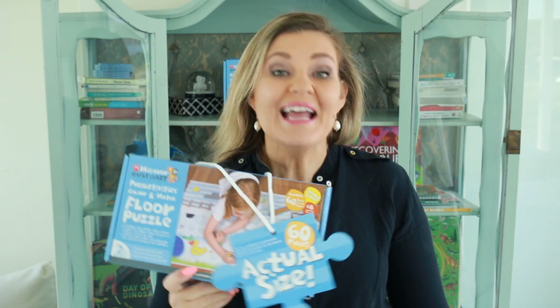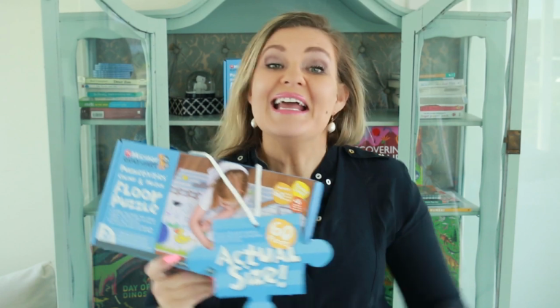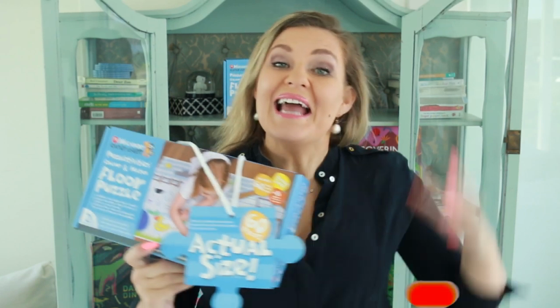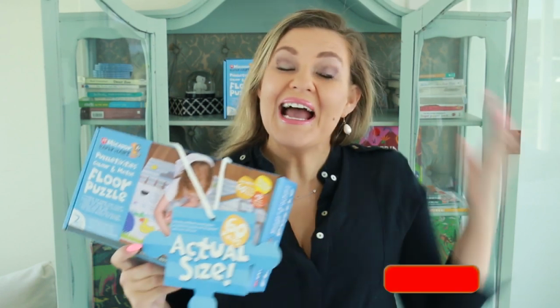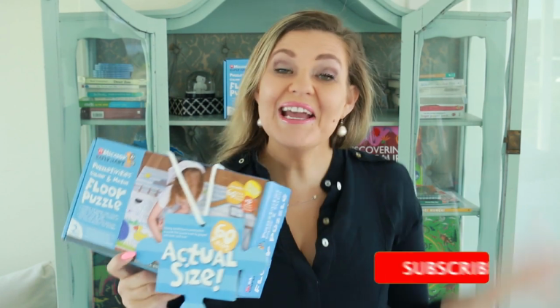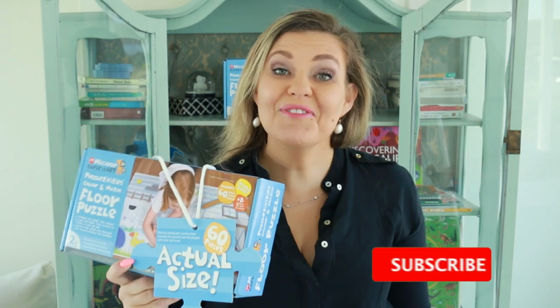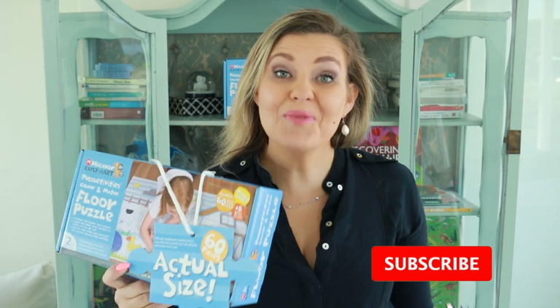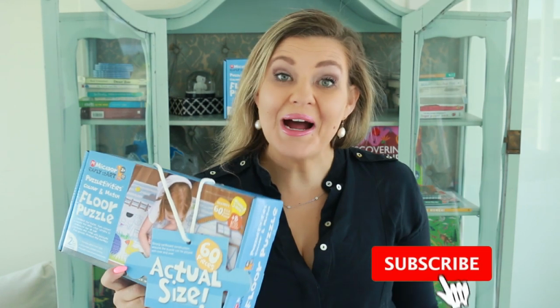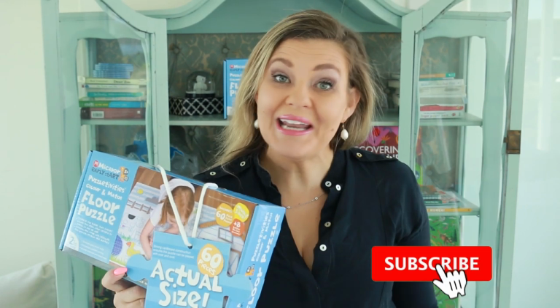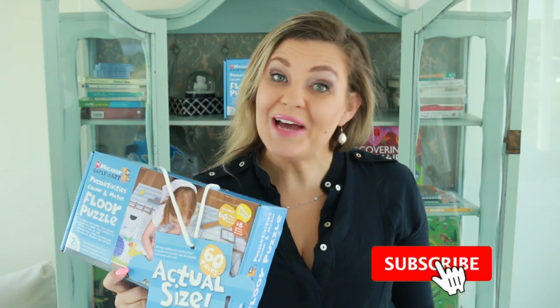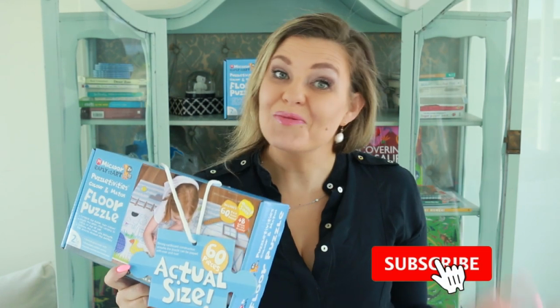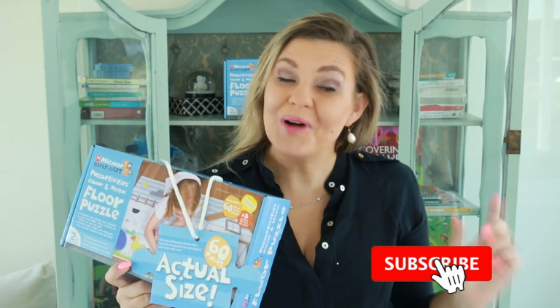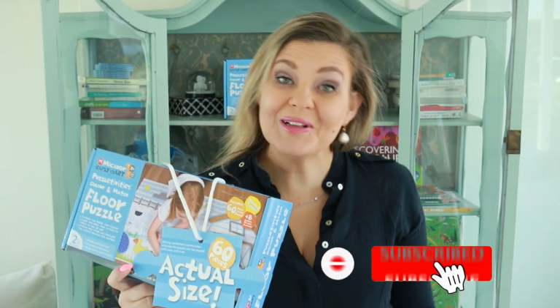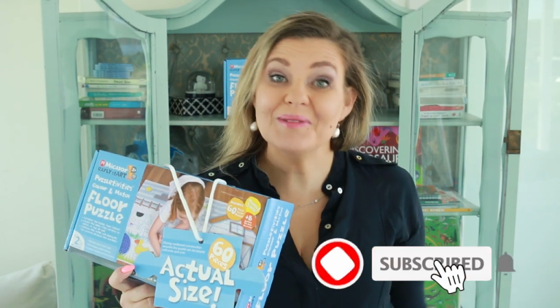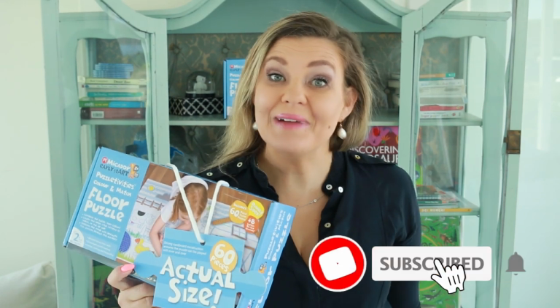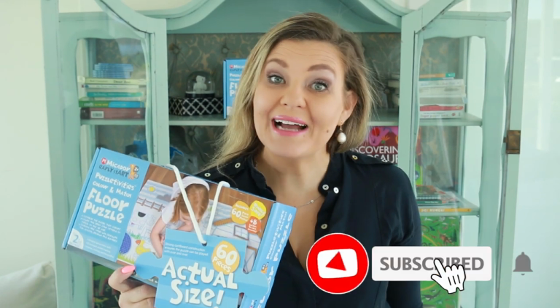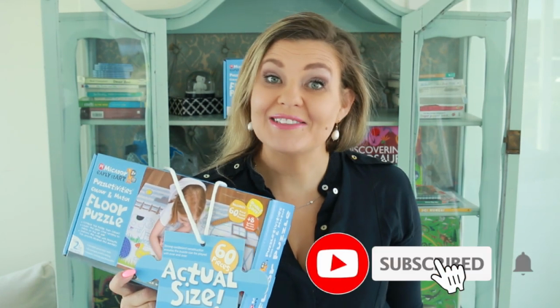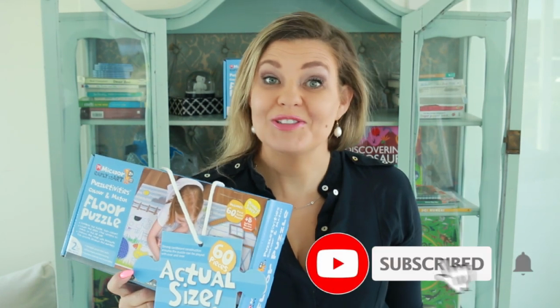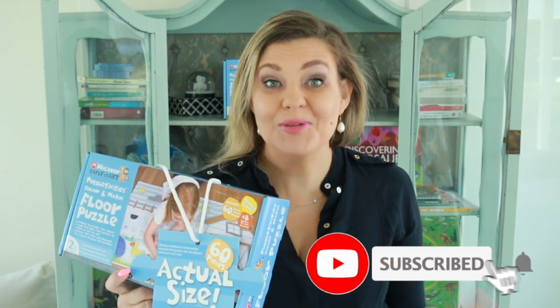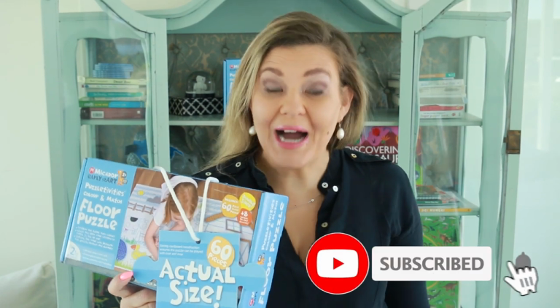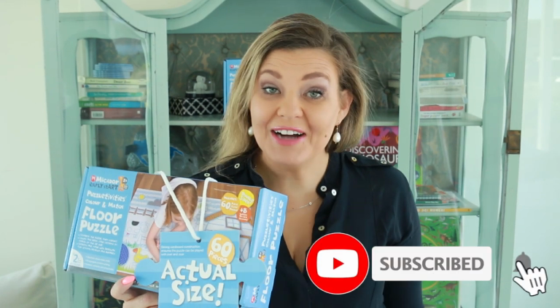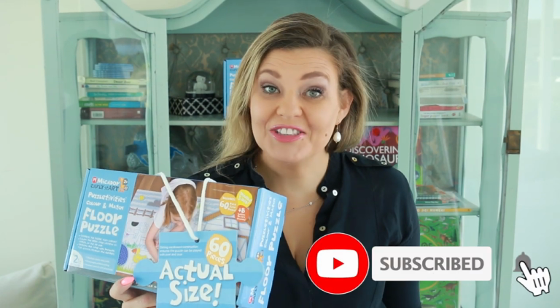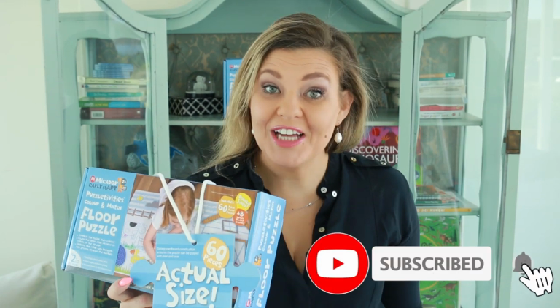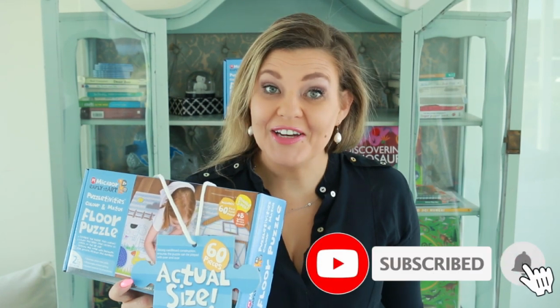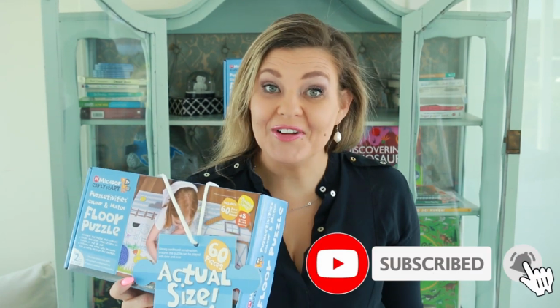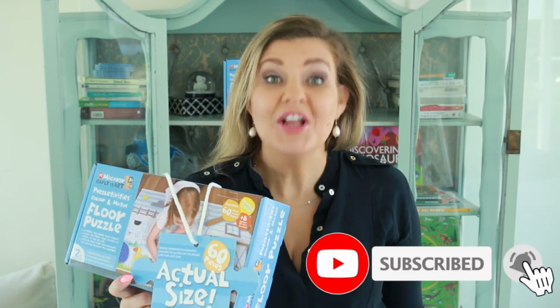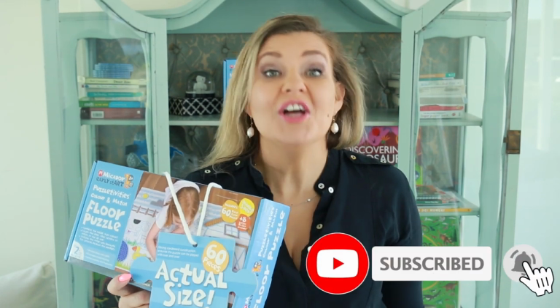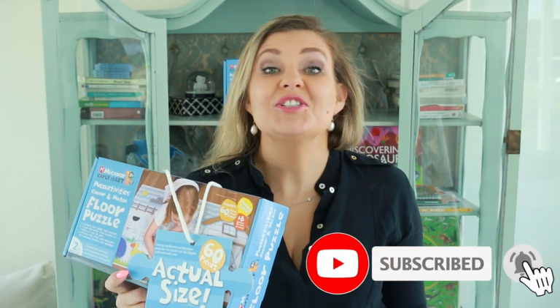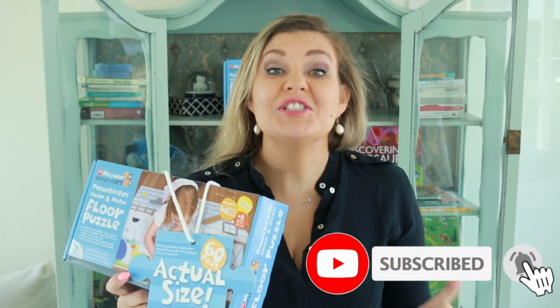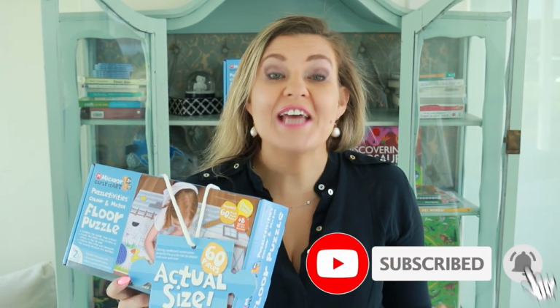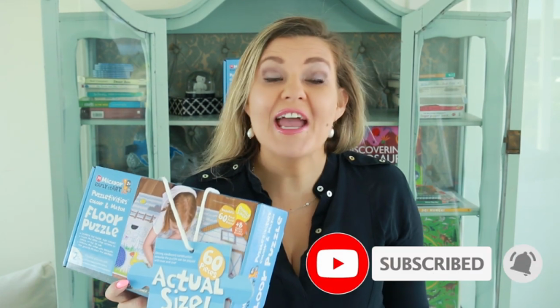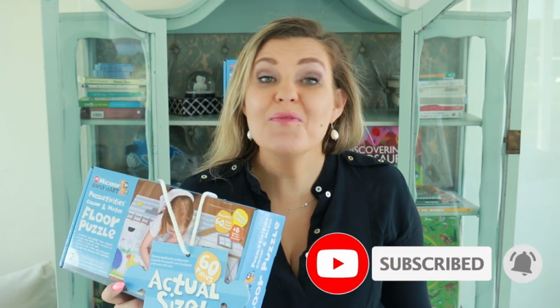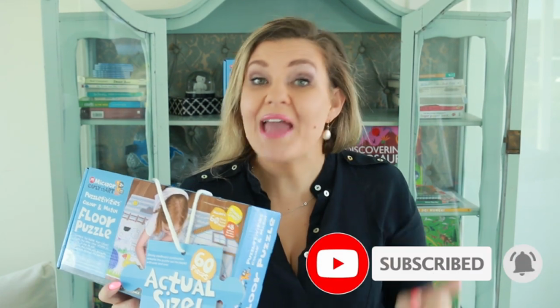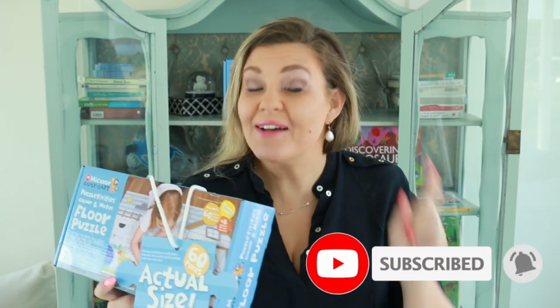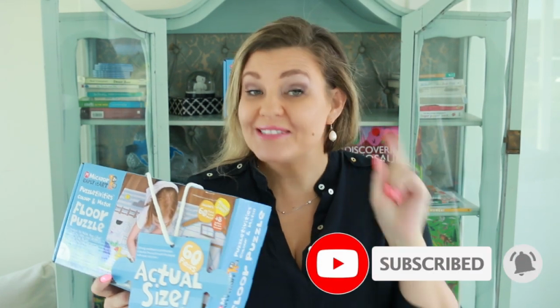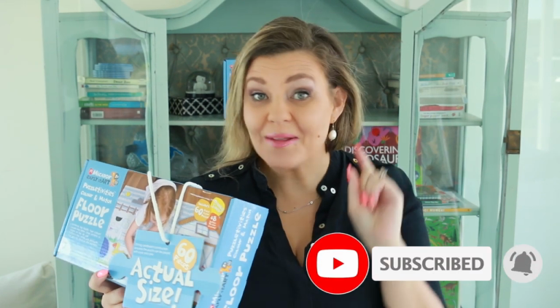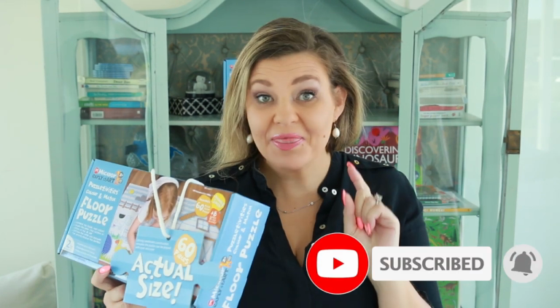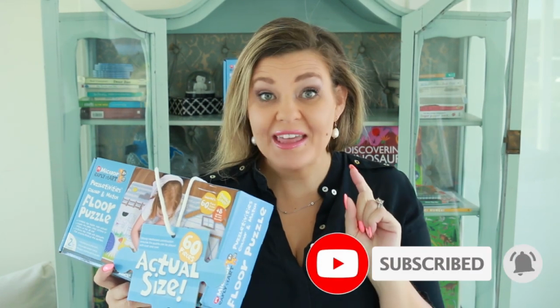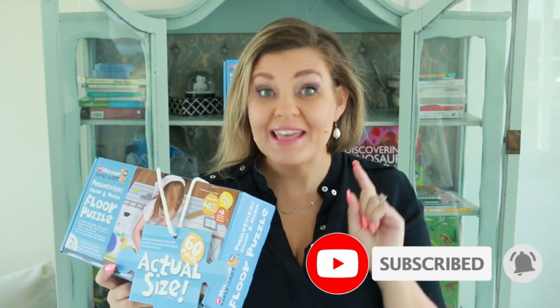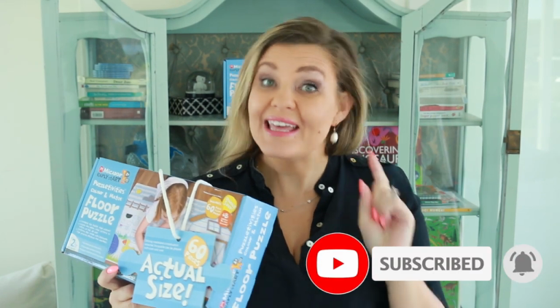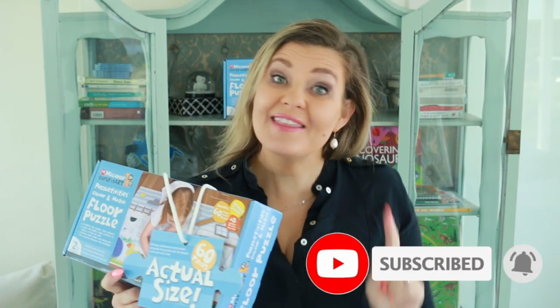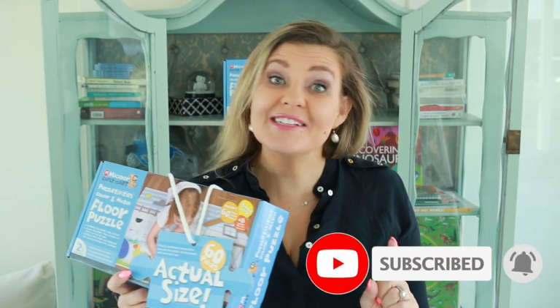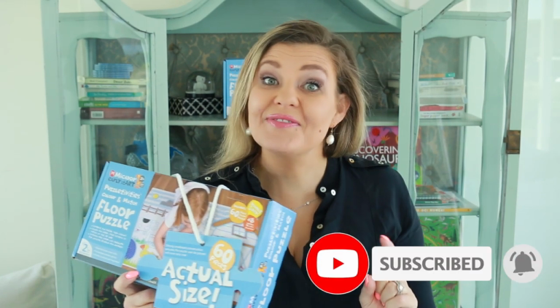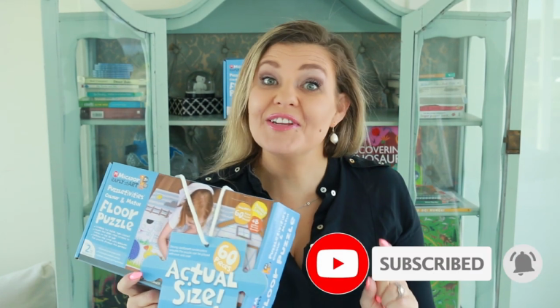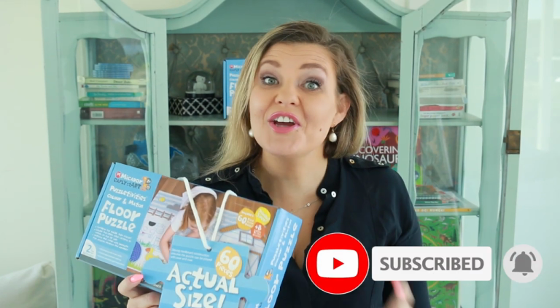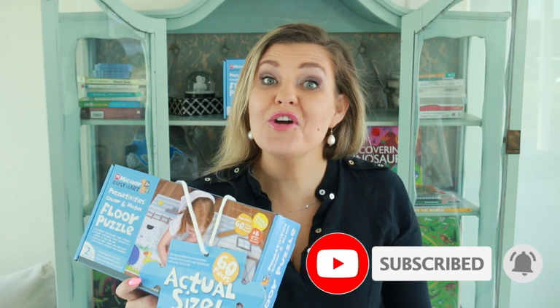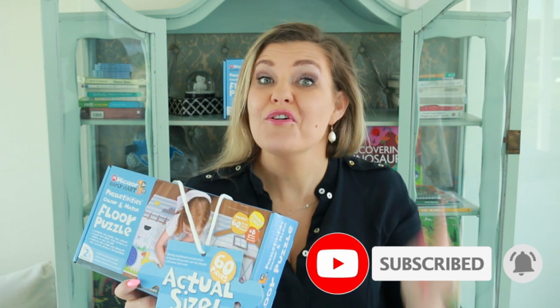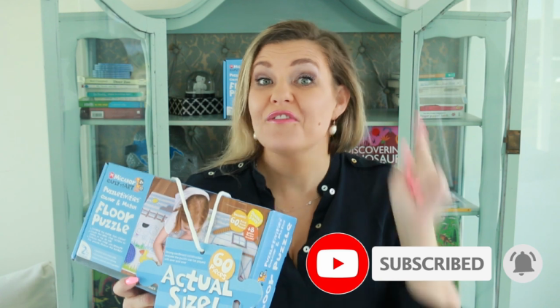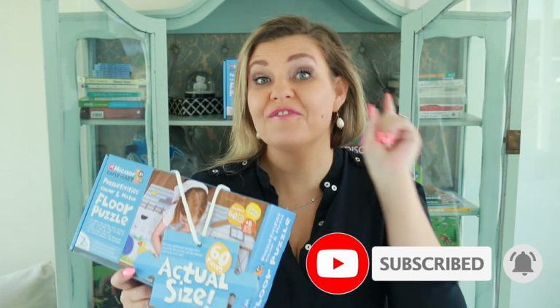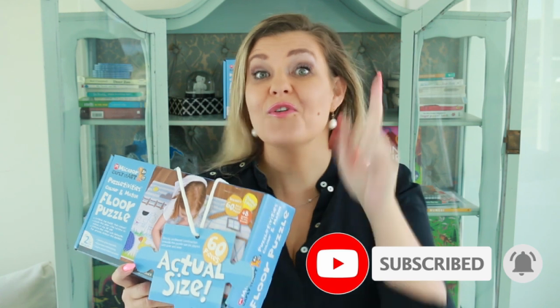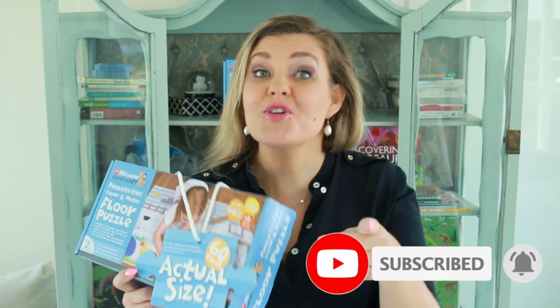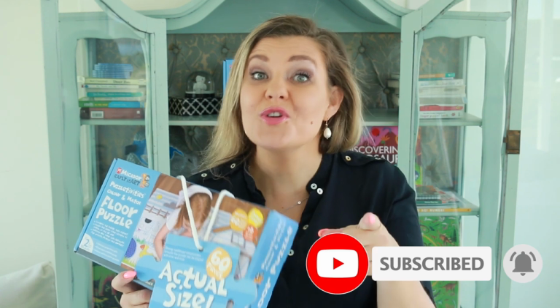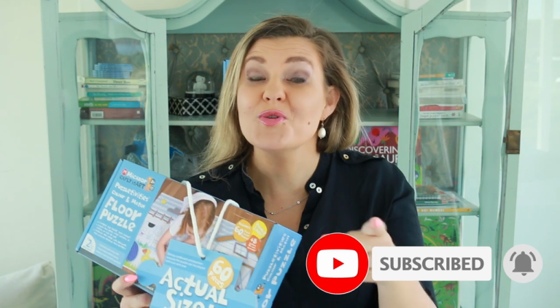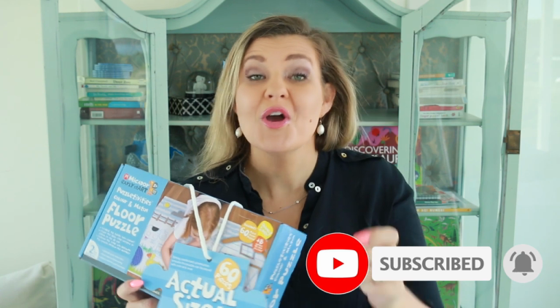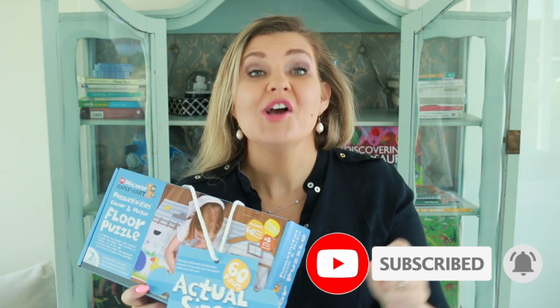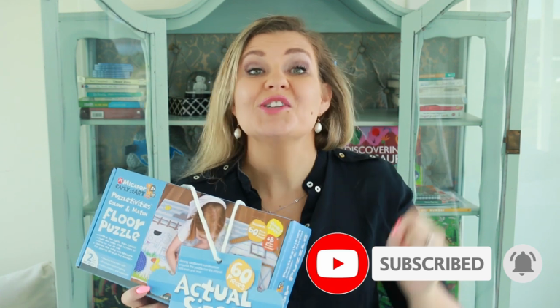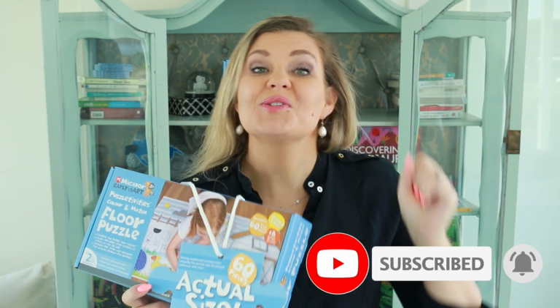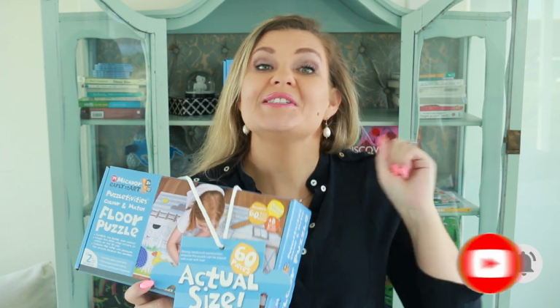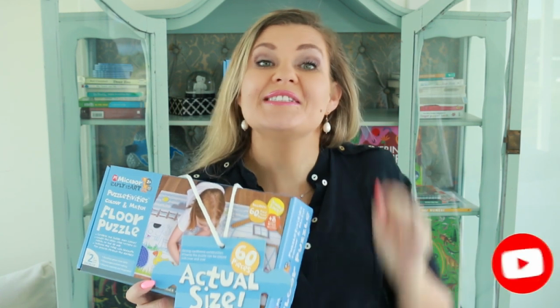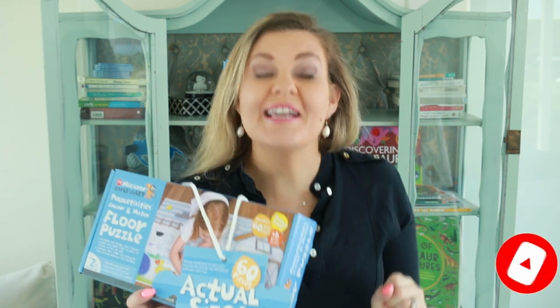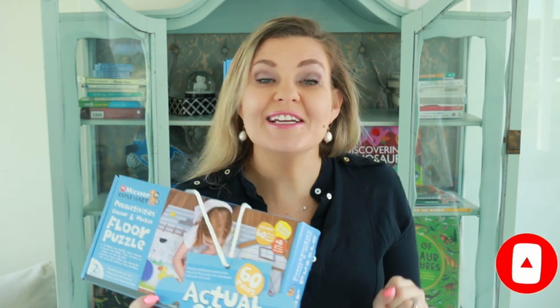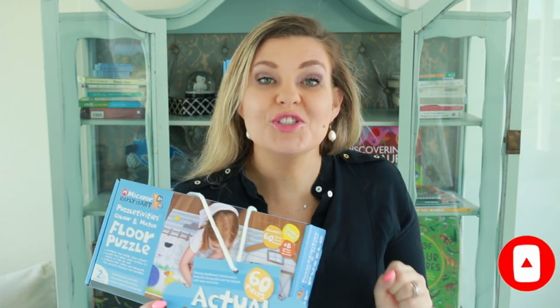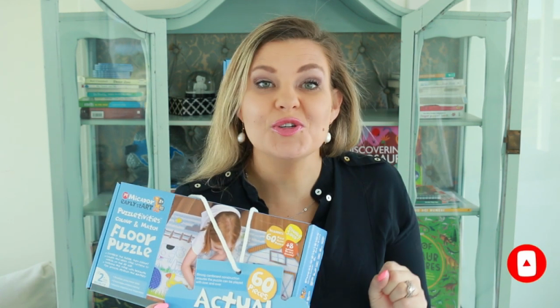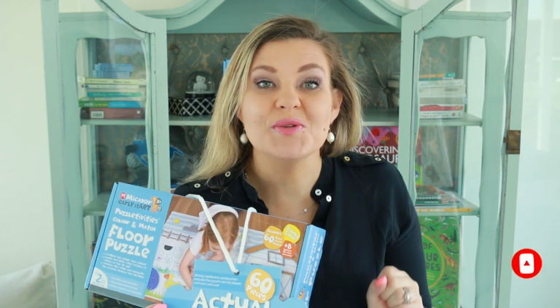Hey everyone and welcome back to our channel. Today we have something in this video for you, so stay tuned.